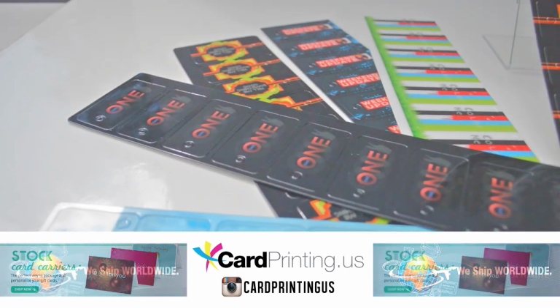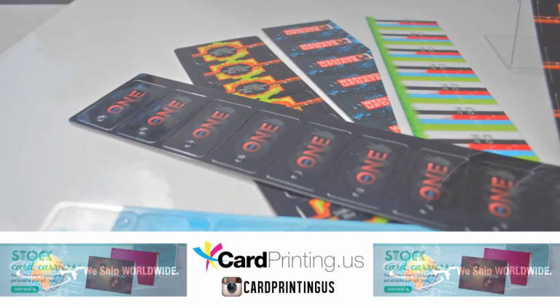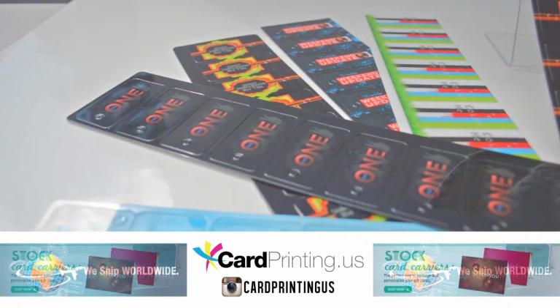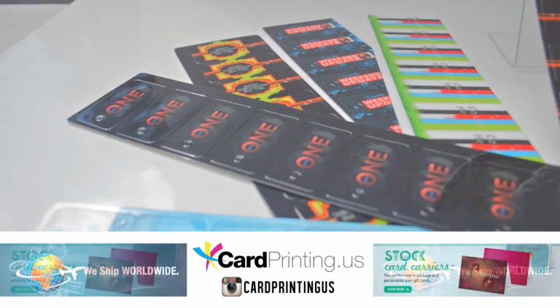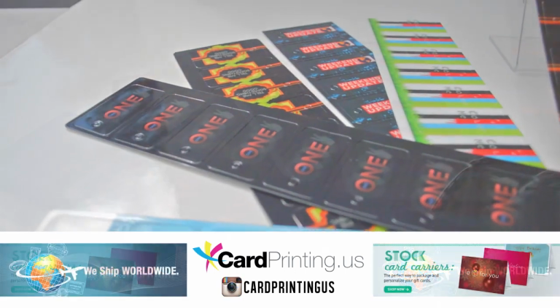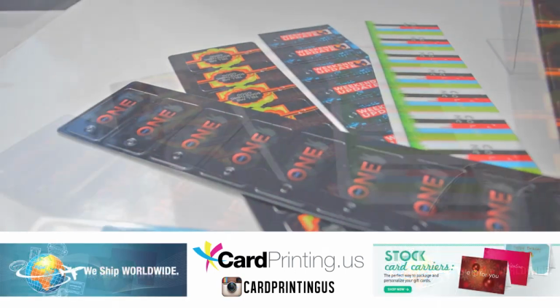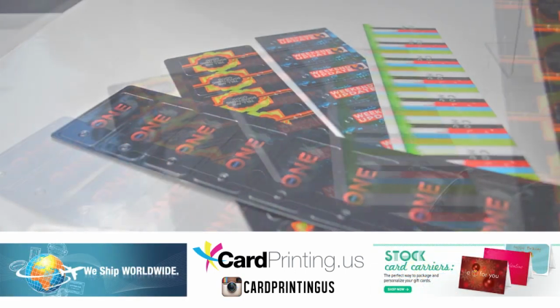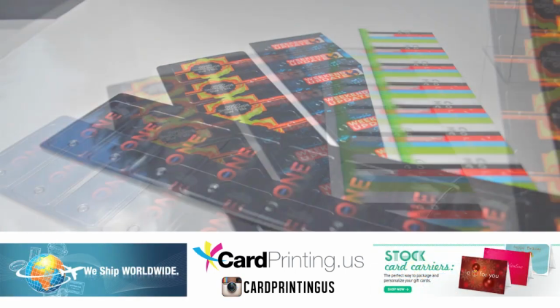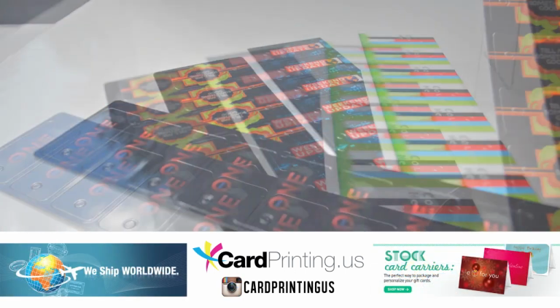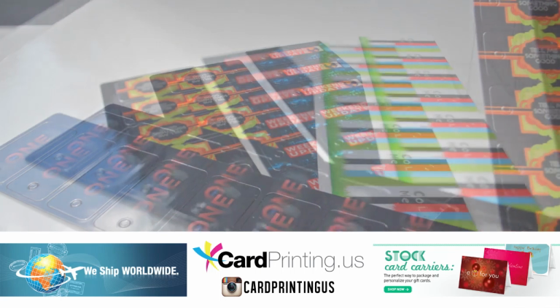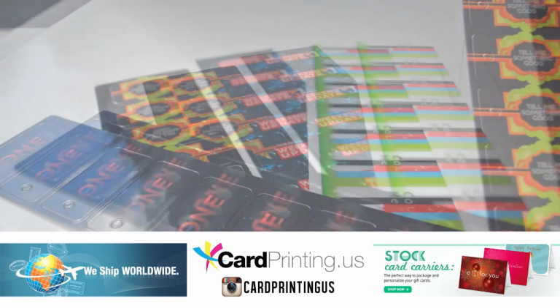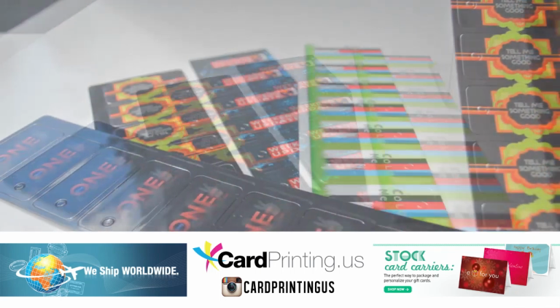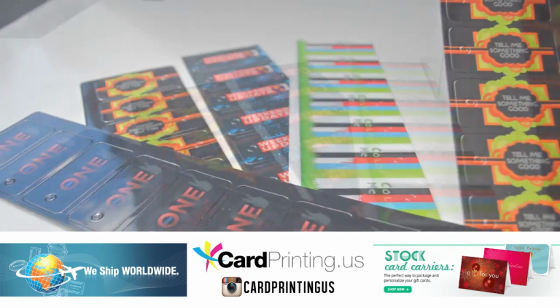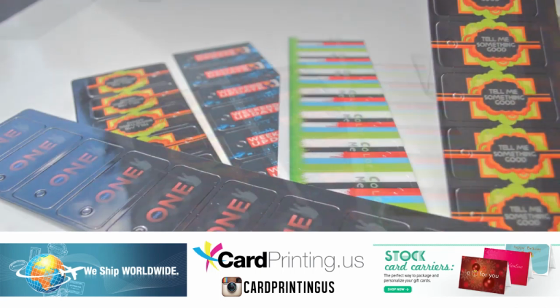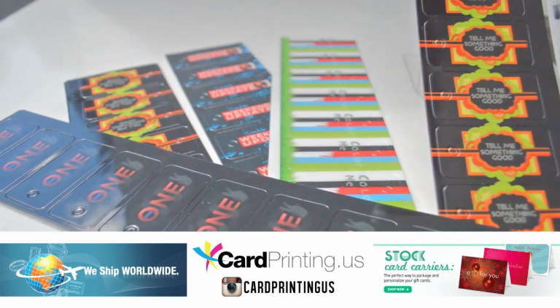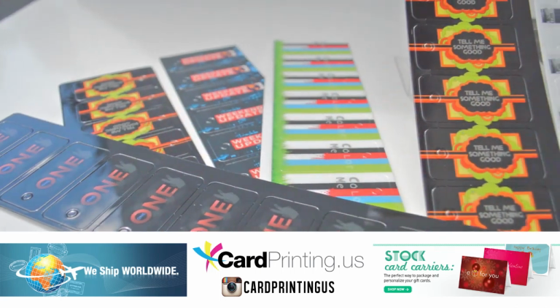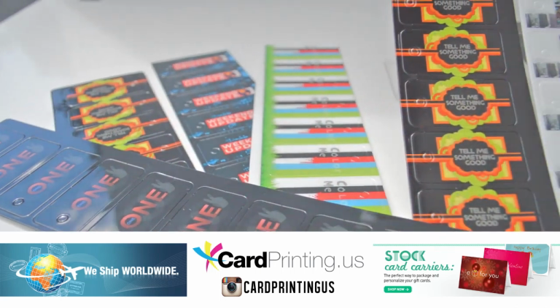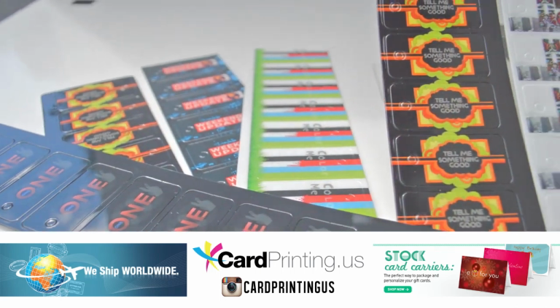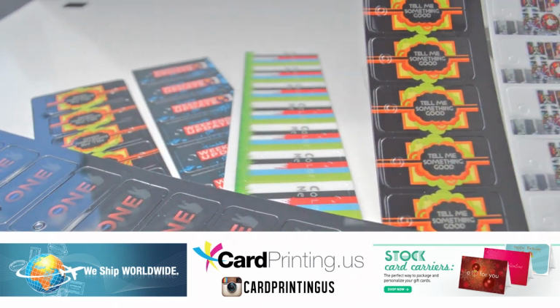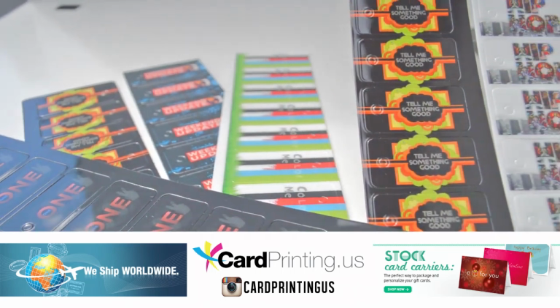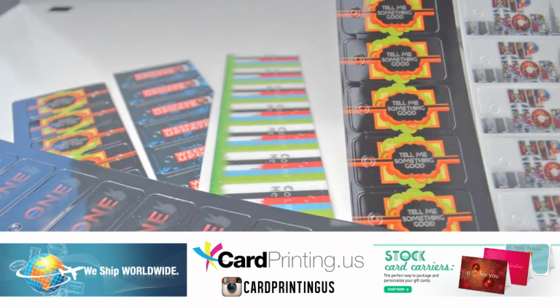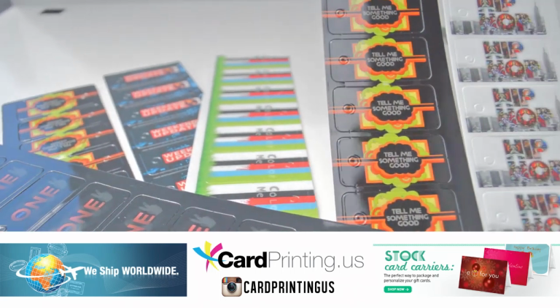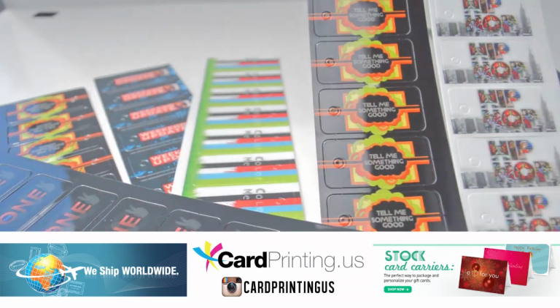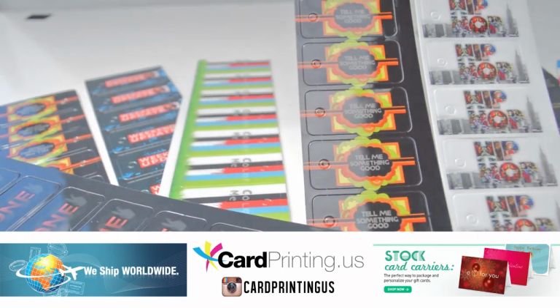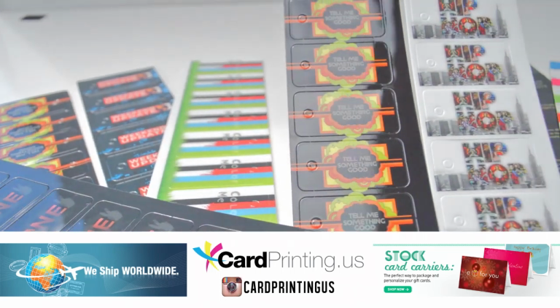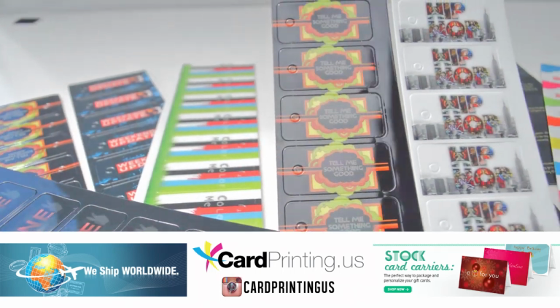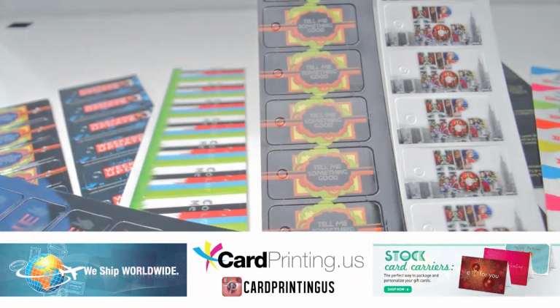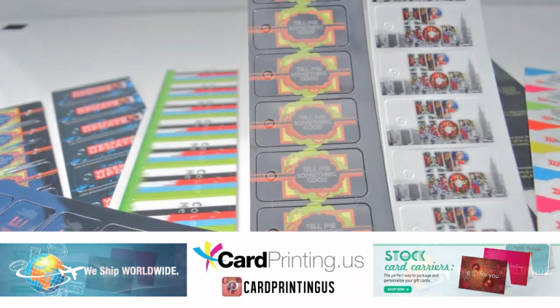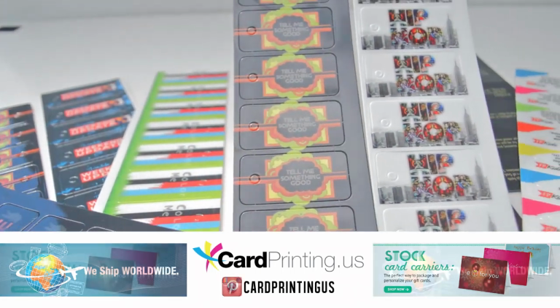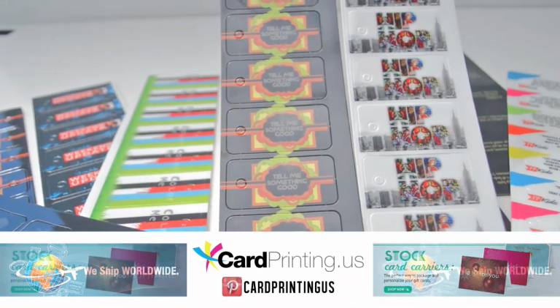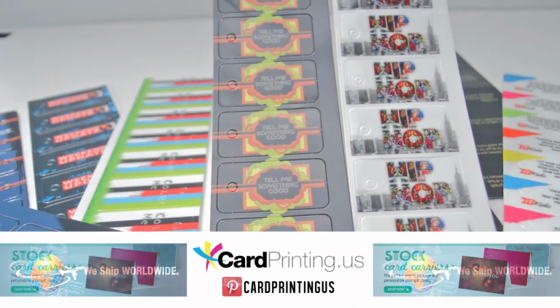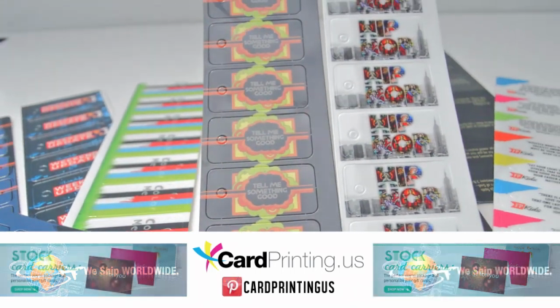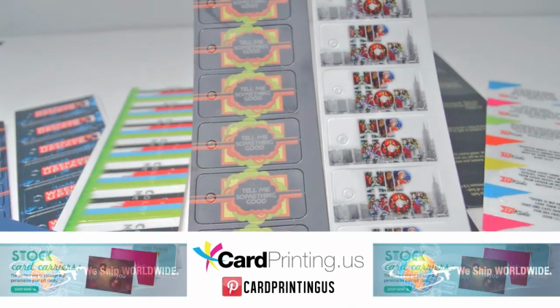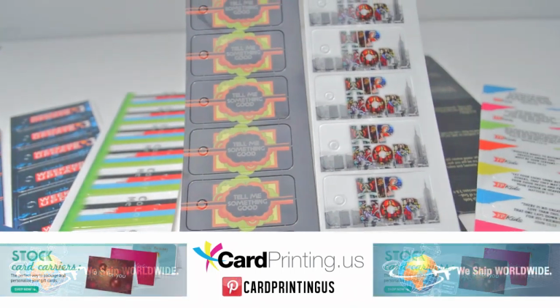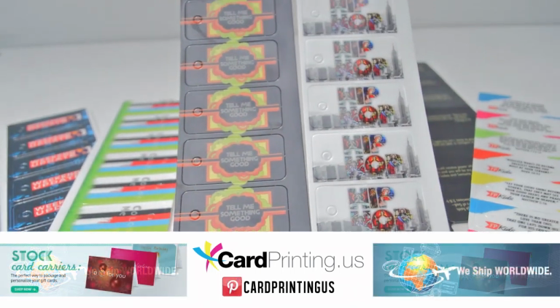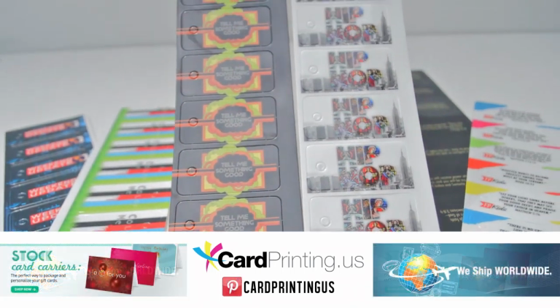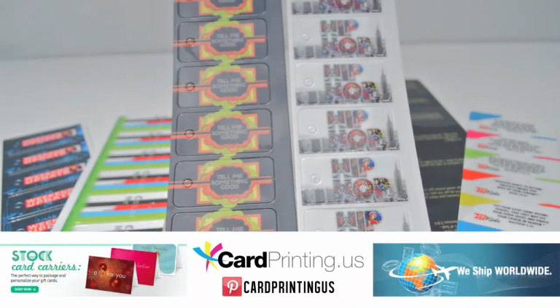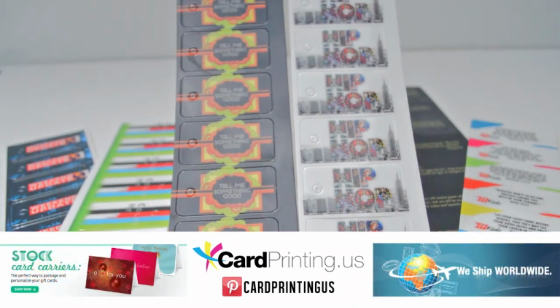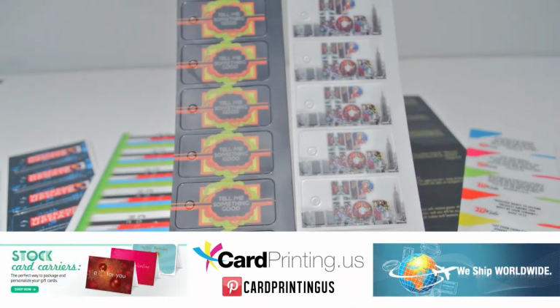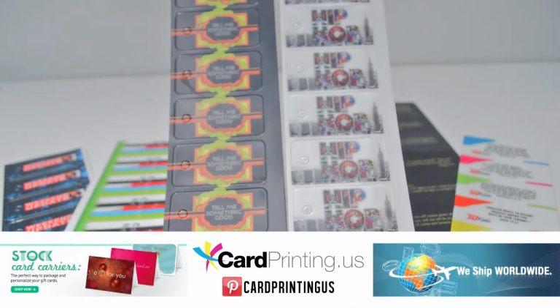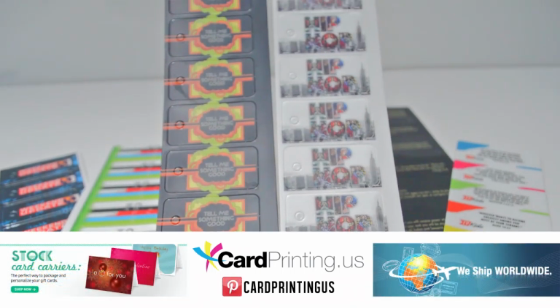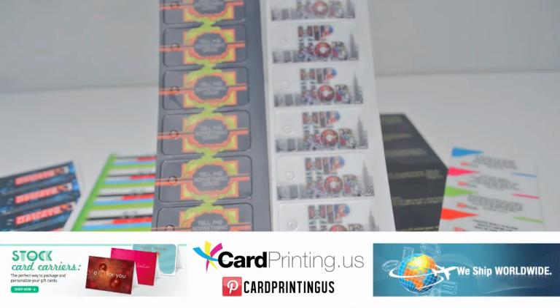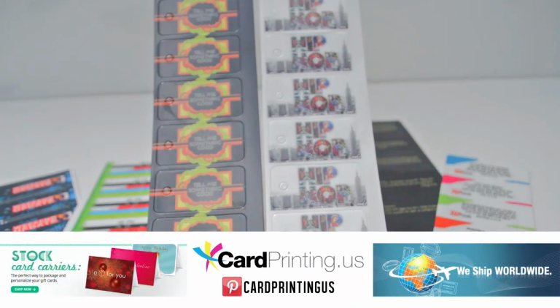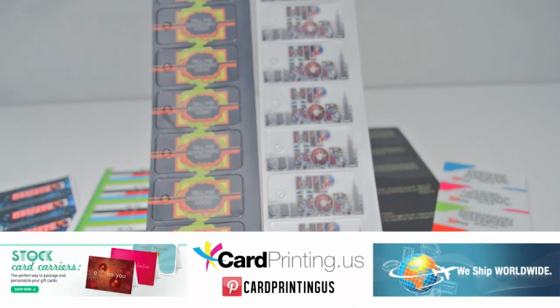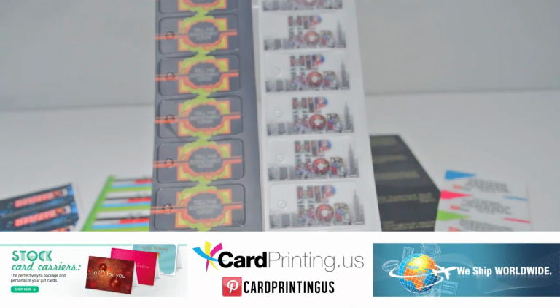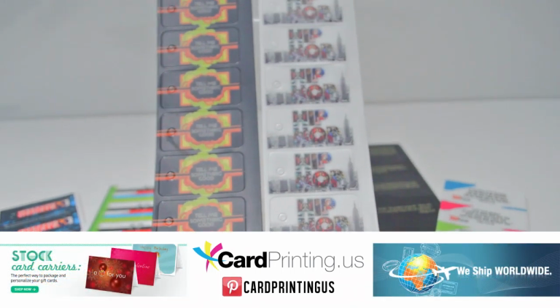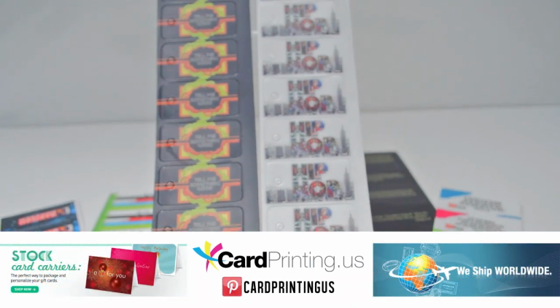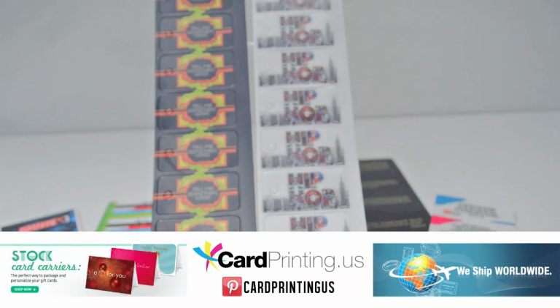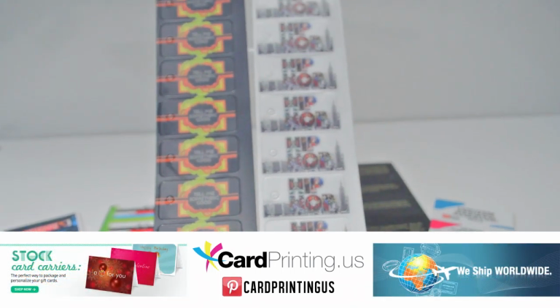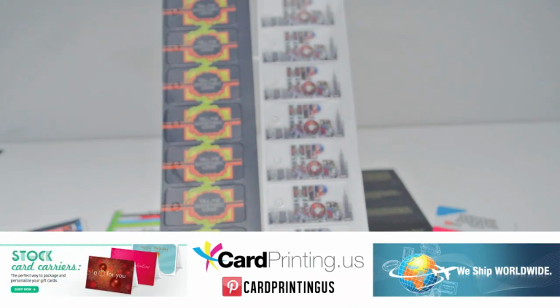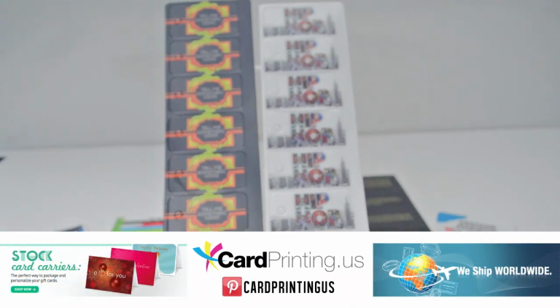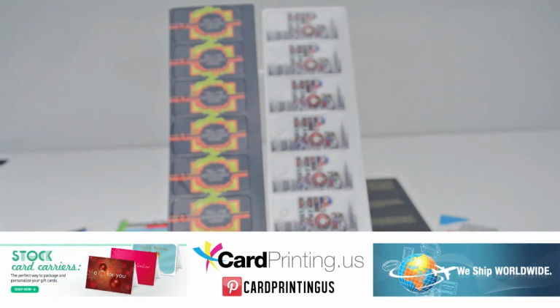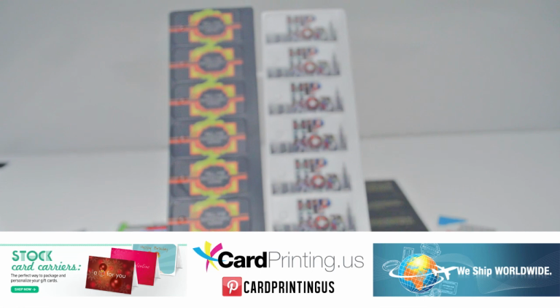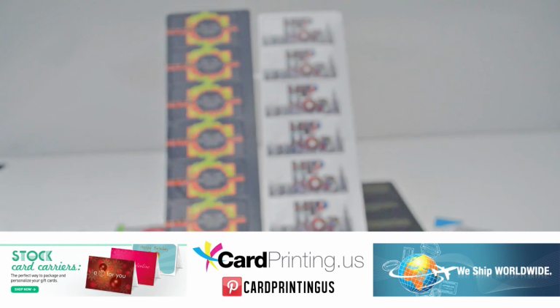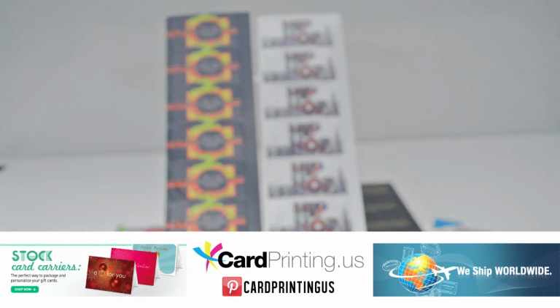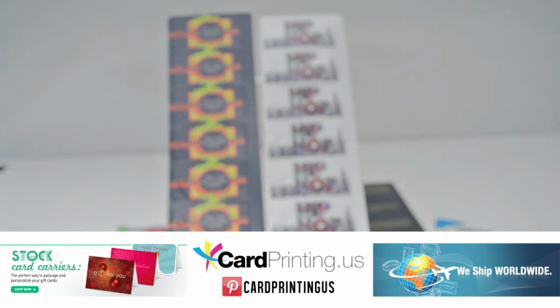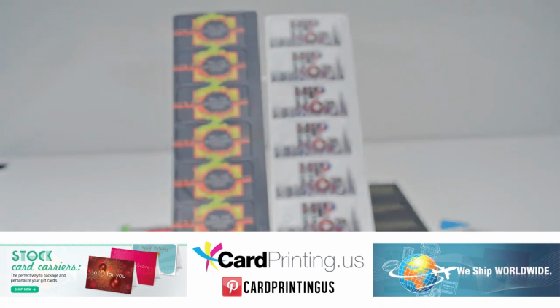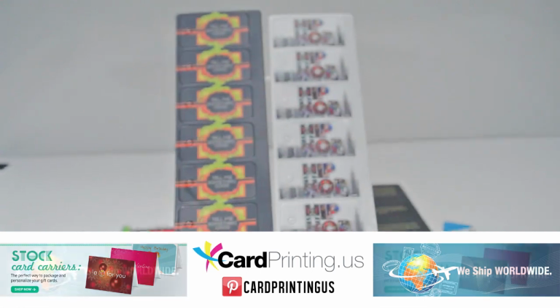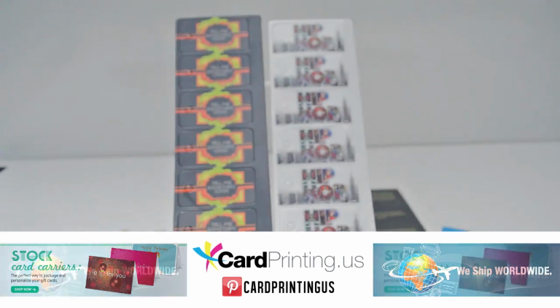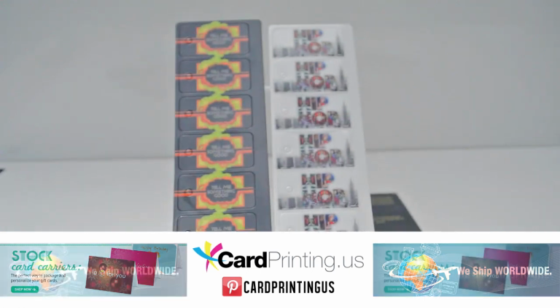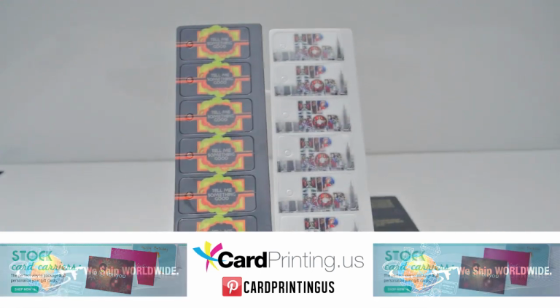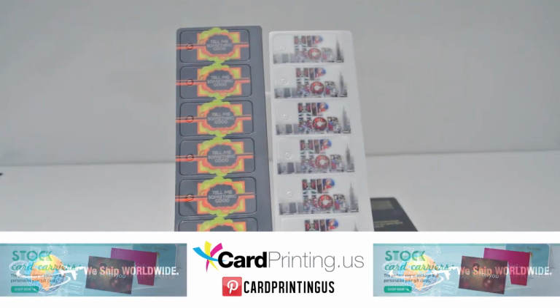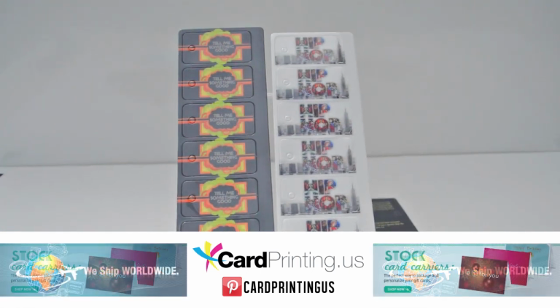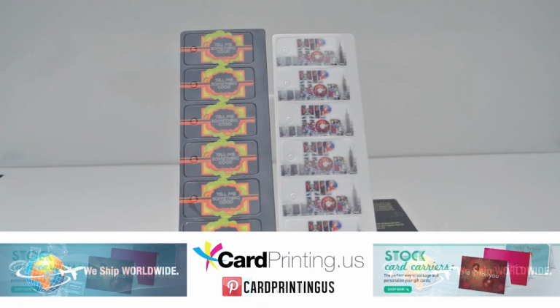Key tags are big in many different markets, including insurance companies, clubs, organizations, libraries and more. Churches are another market in which key tags are commonly used.